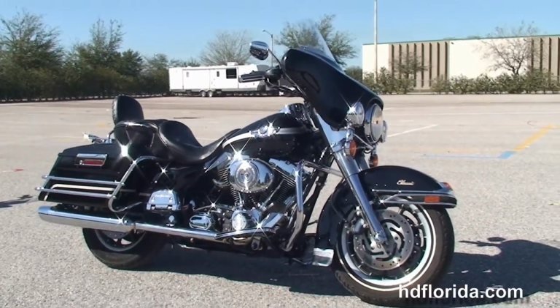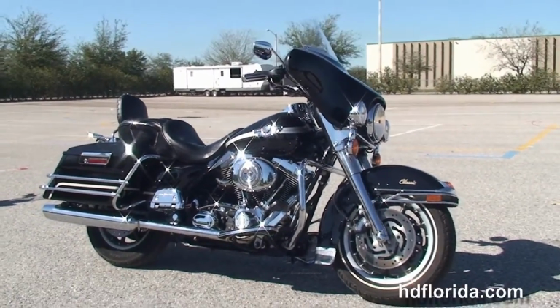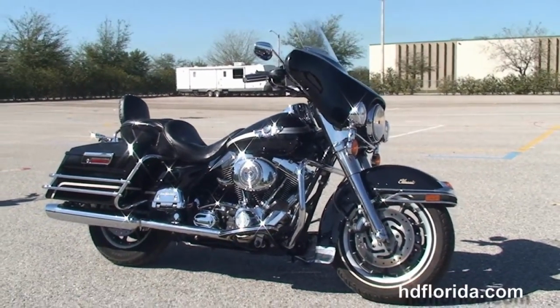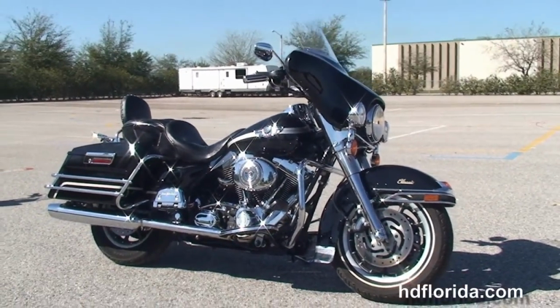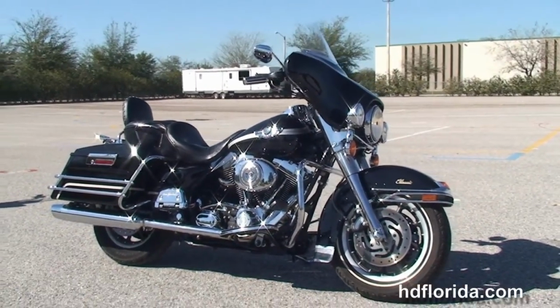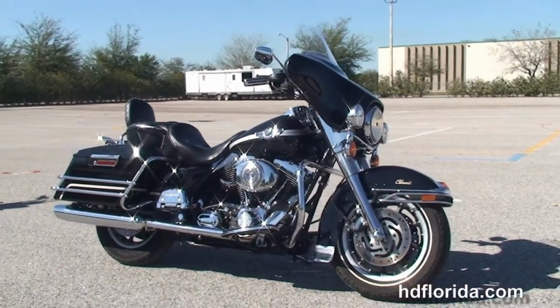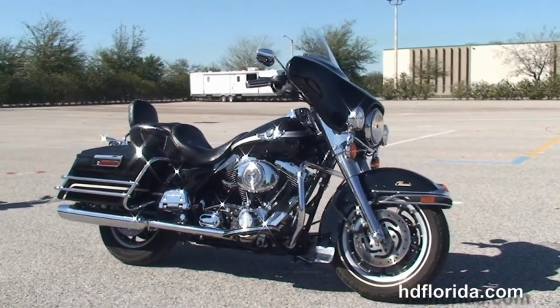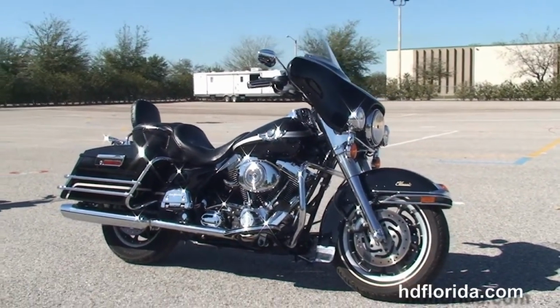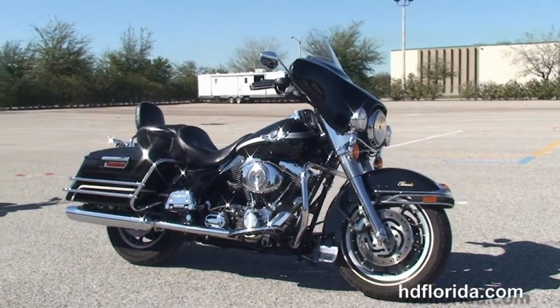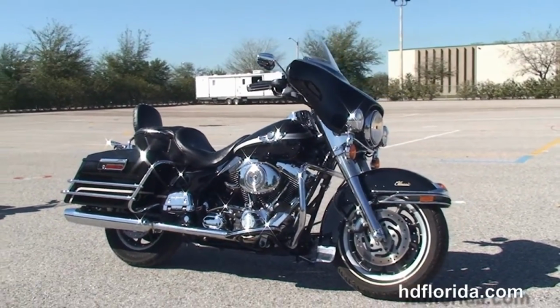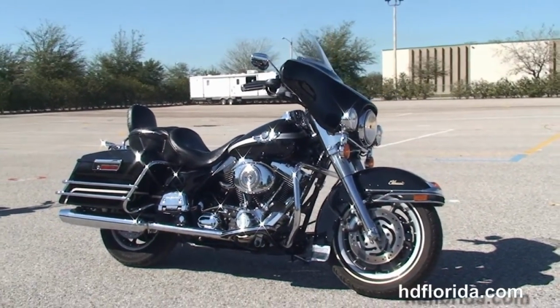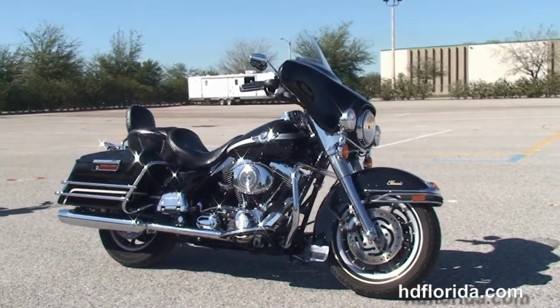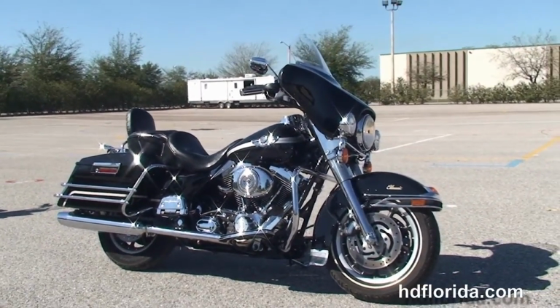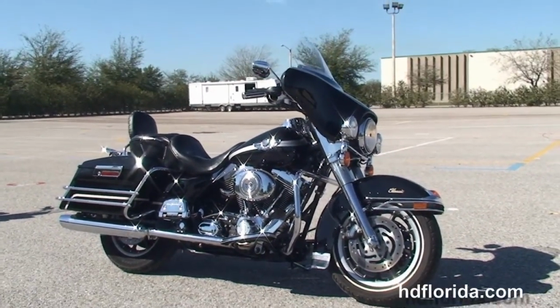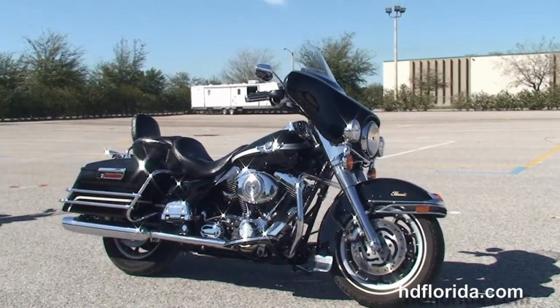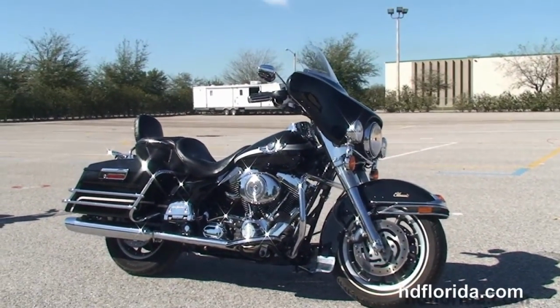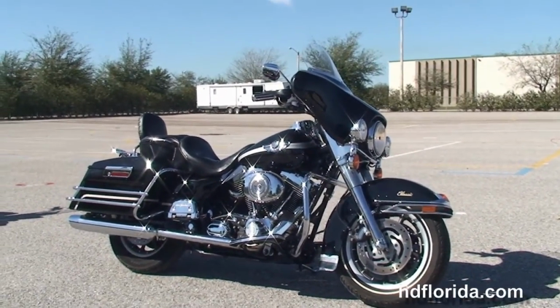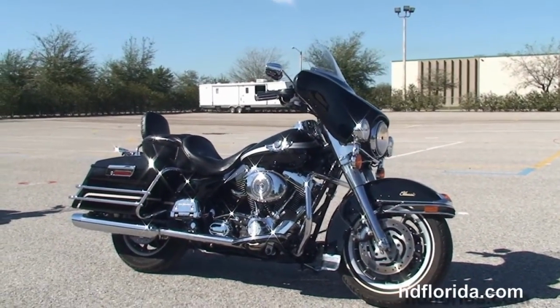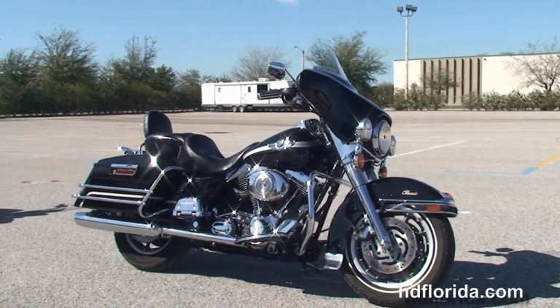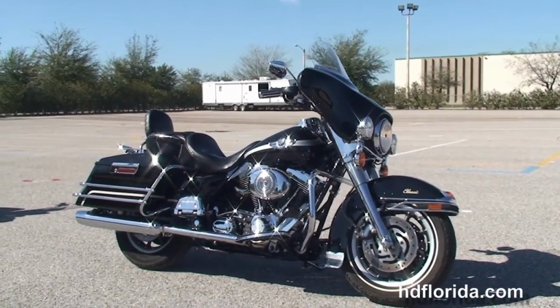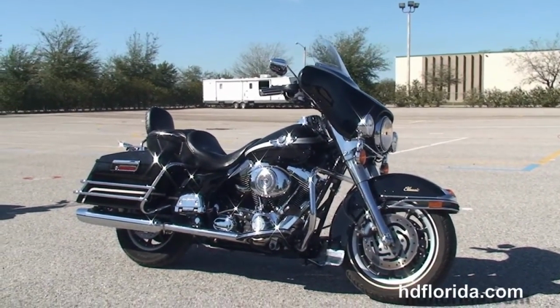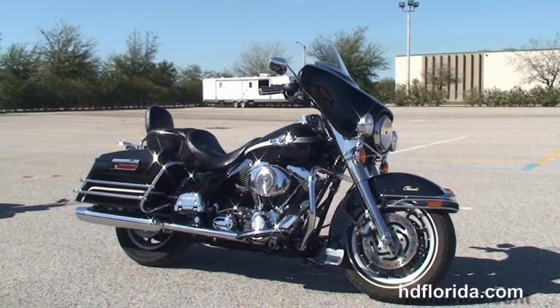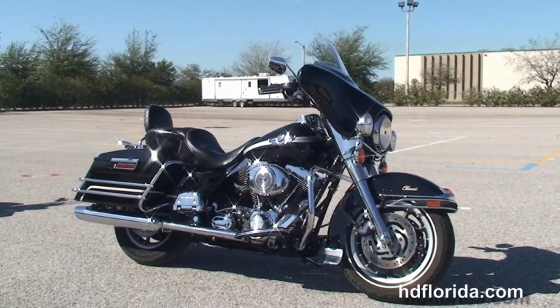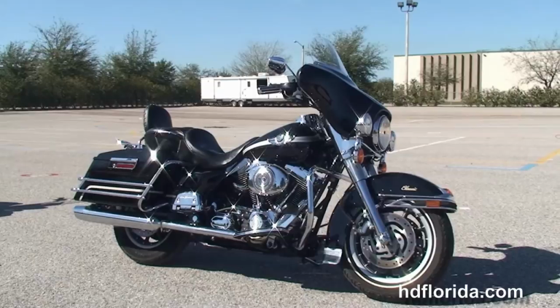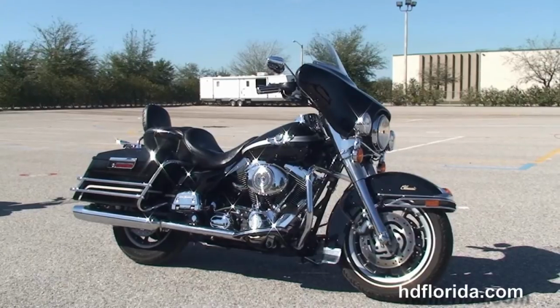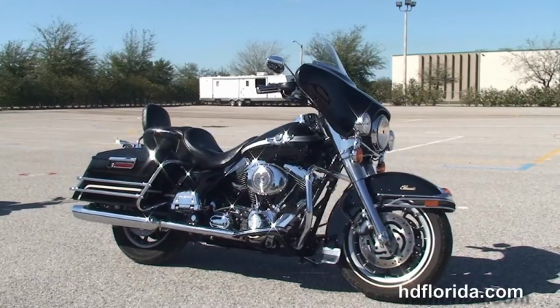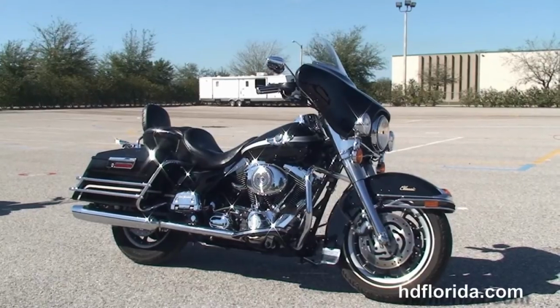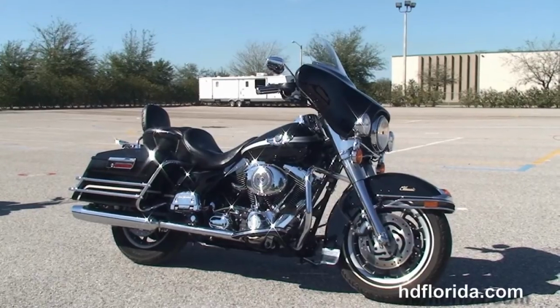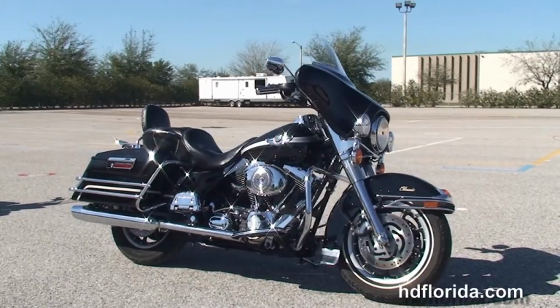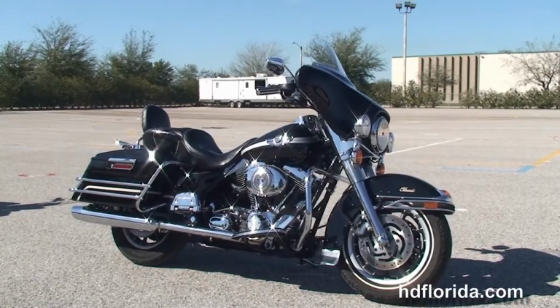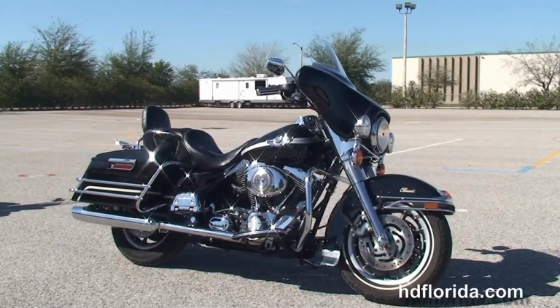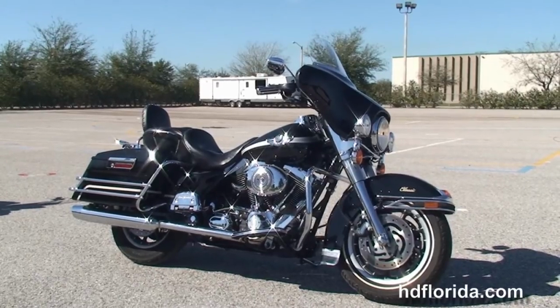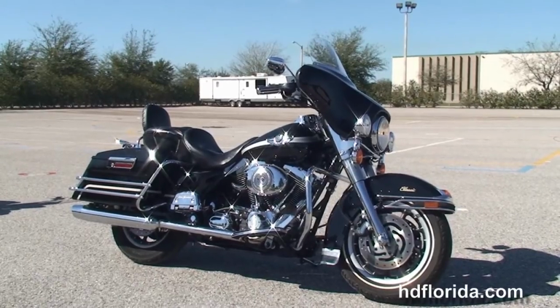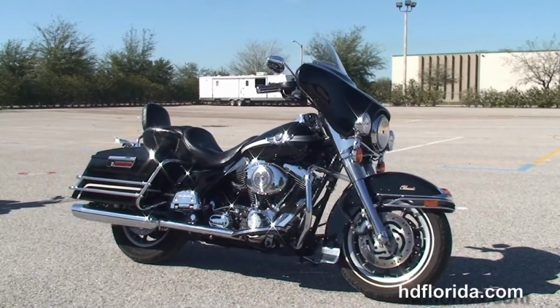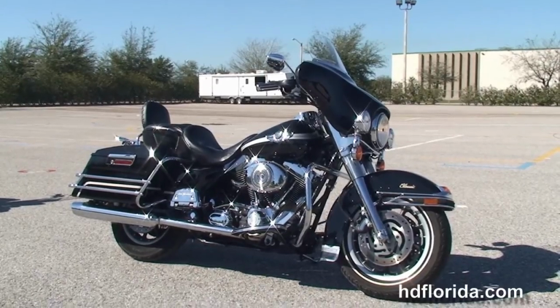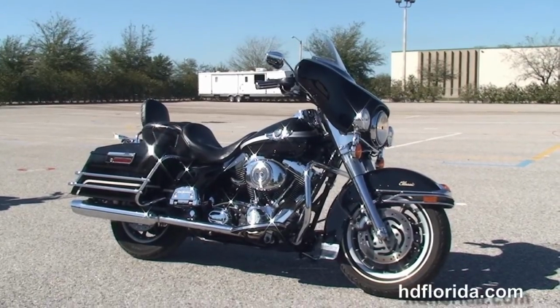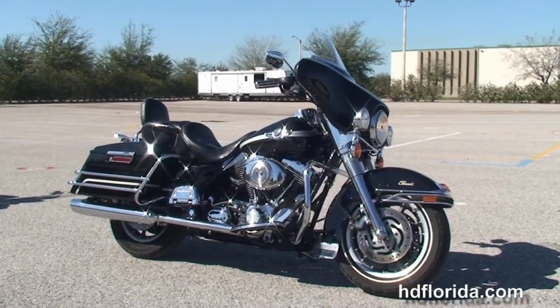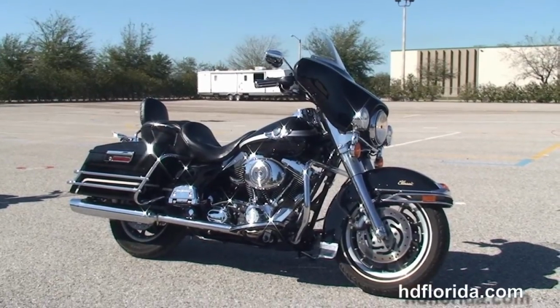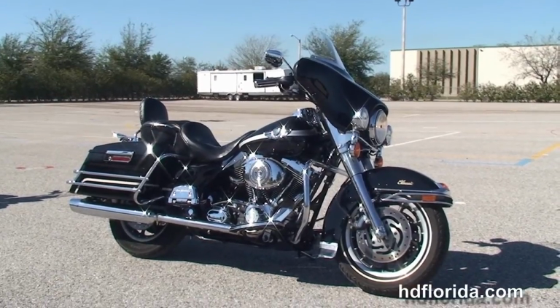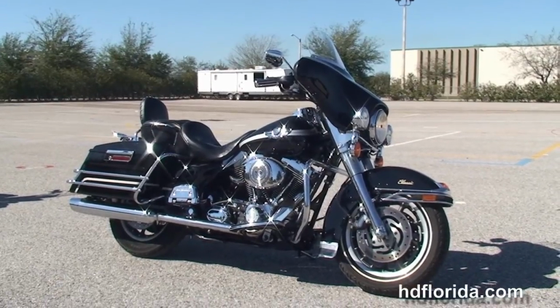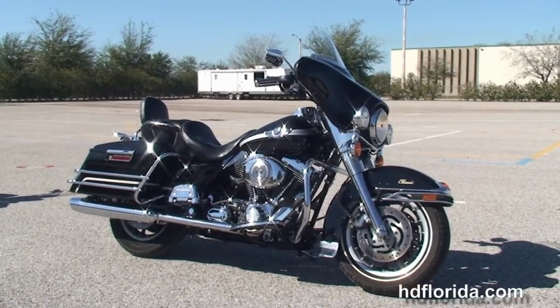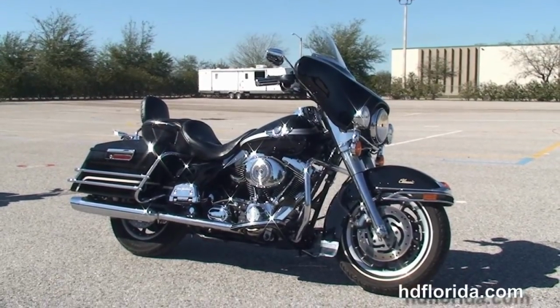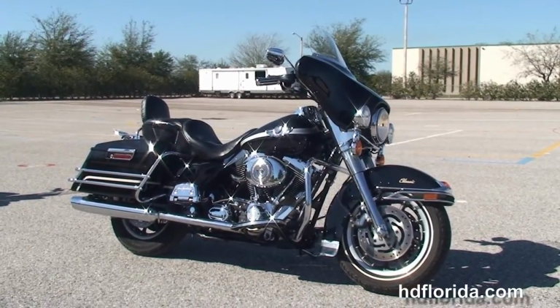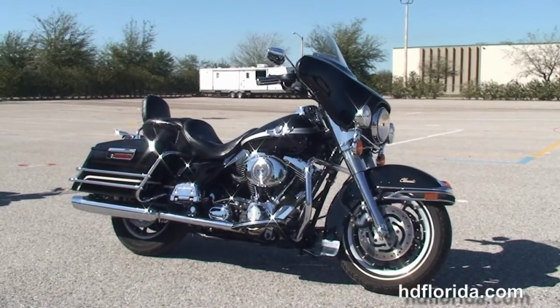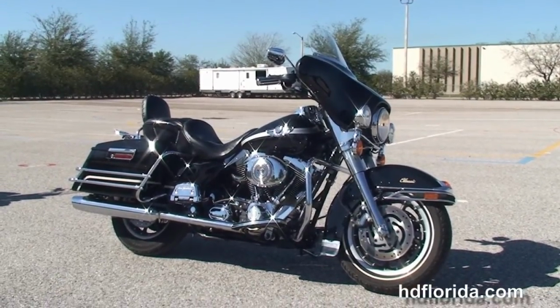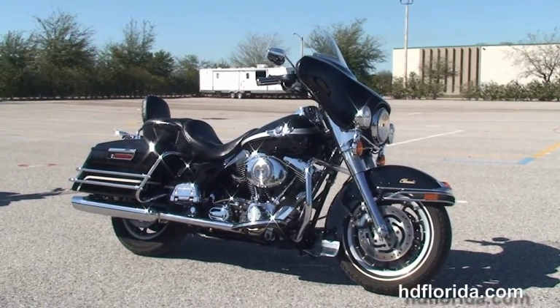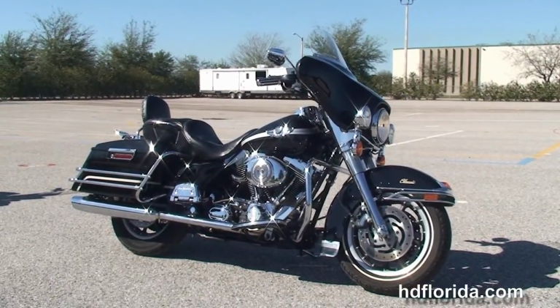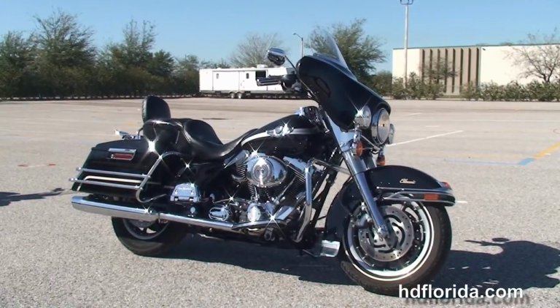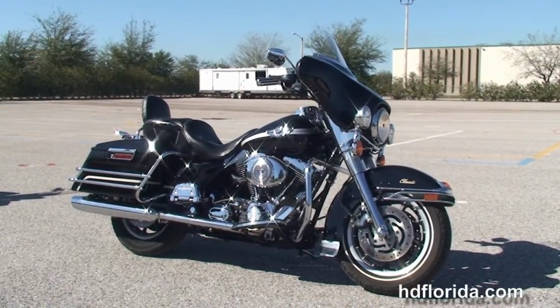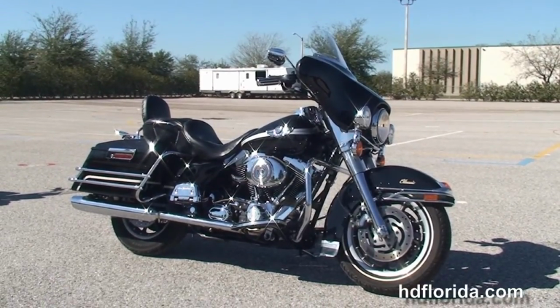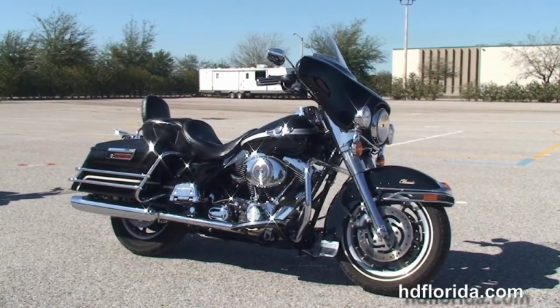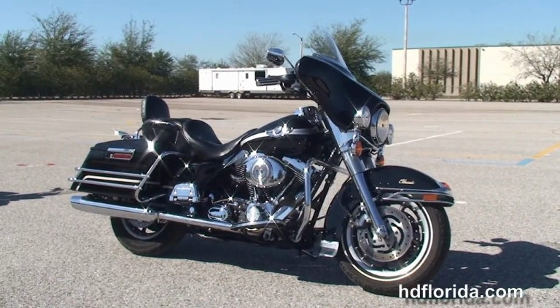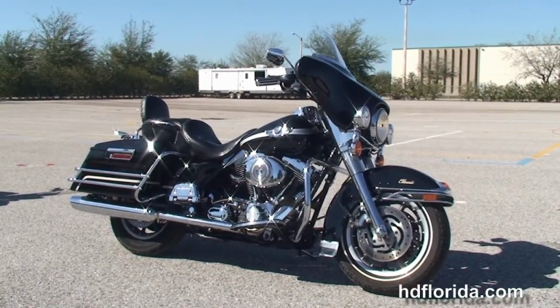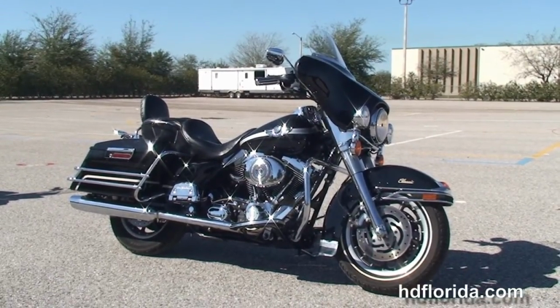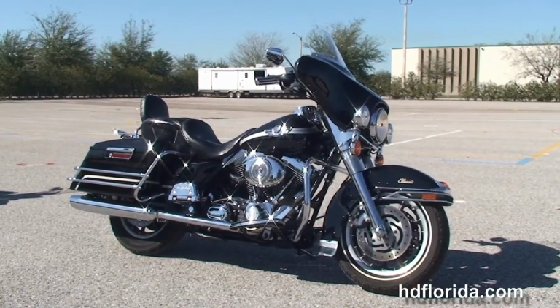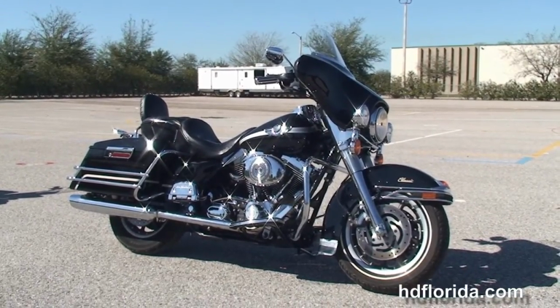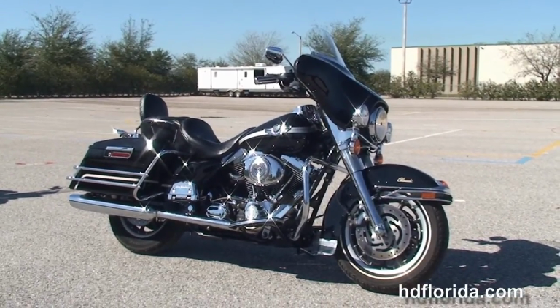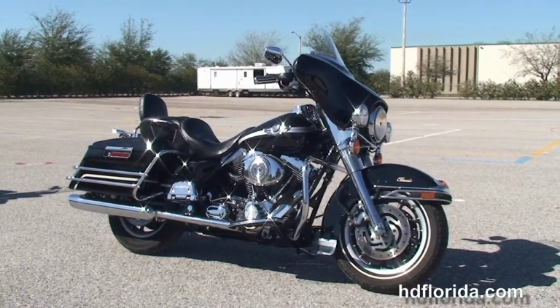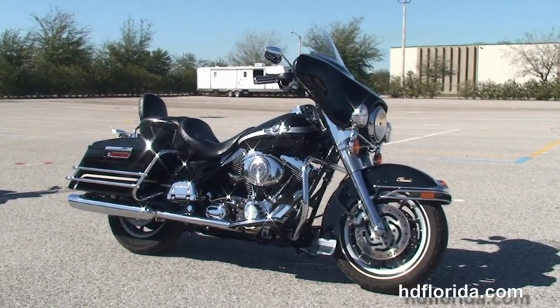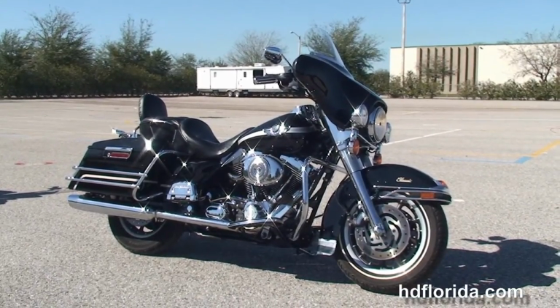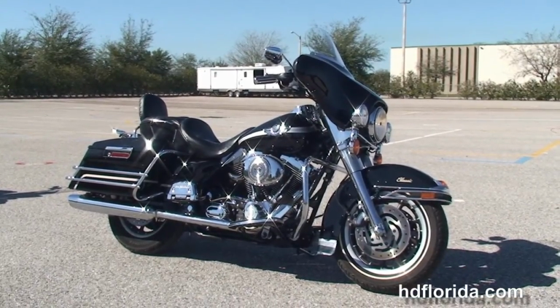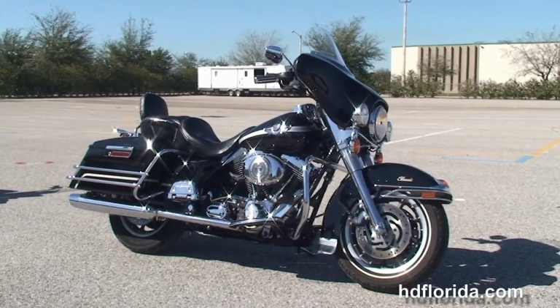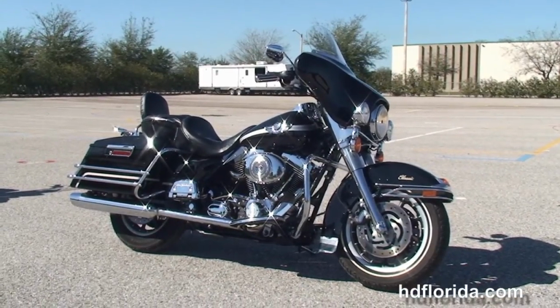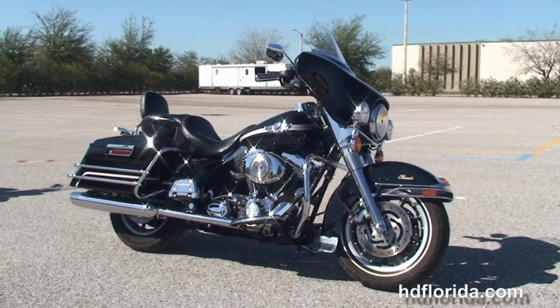Definitely don't forget to ask about our fly and ride program. Here at the world famous Harley-Davidson of Brandon, all our bikes are fully serviced and safety inspected. We take anything on trade —